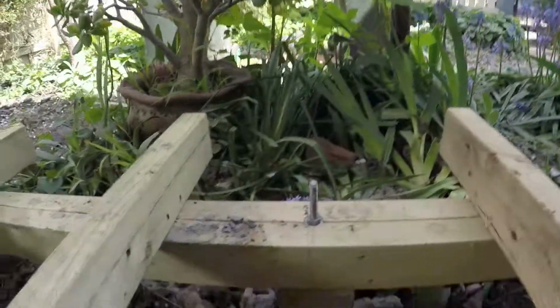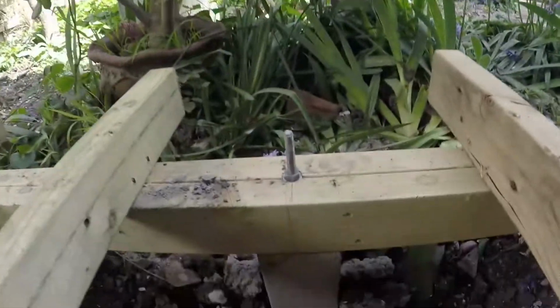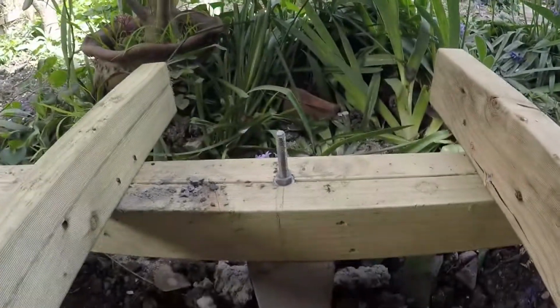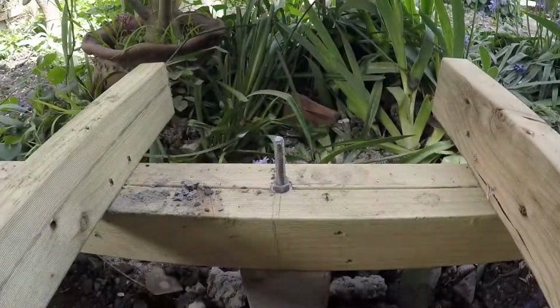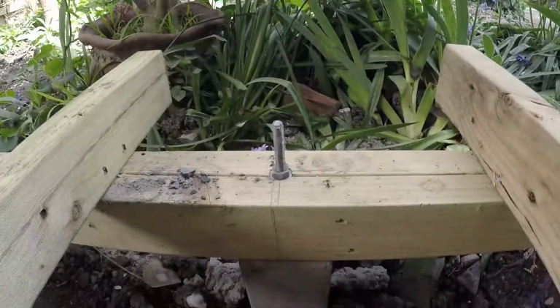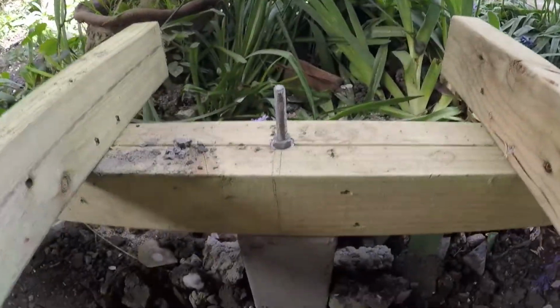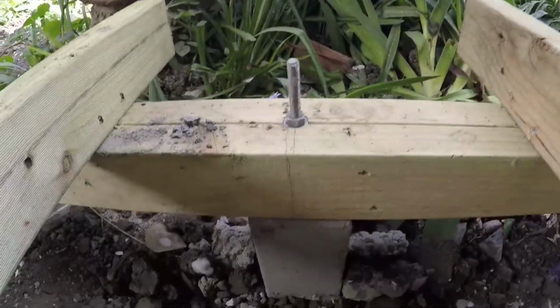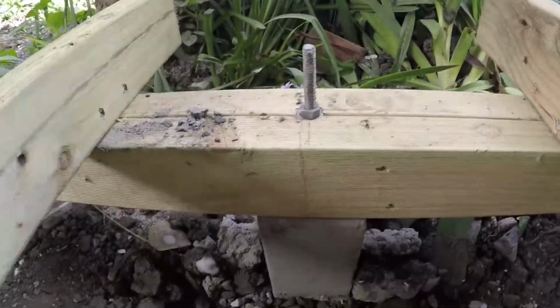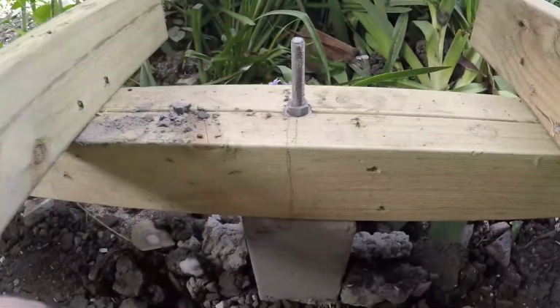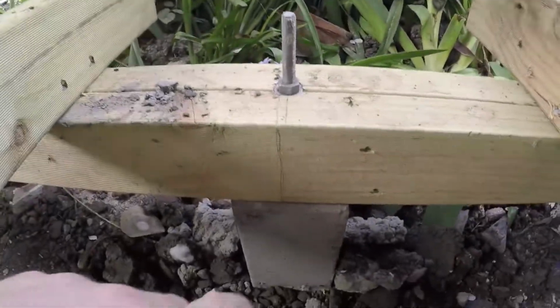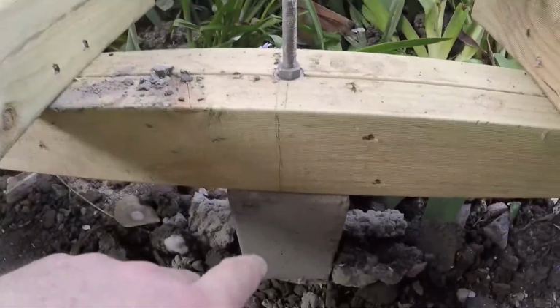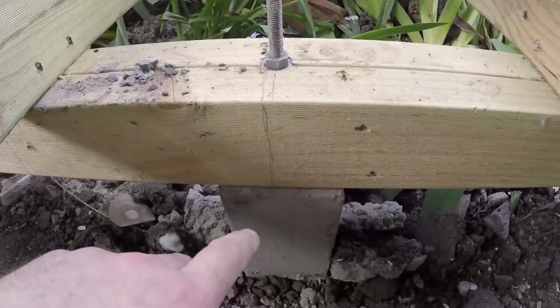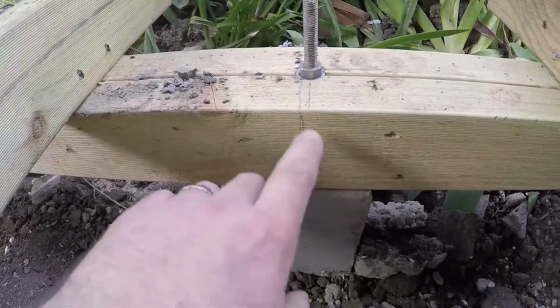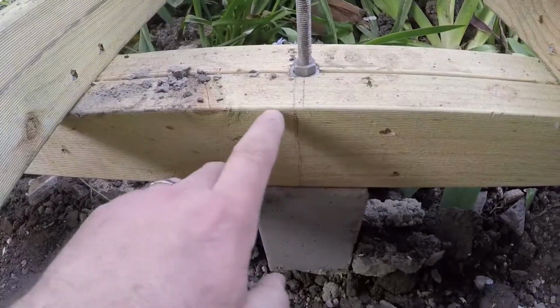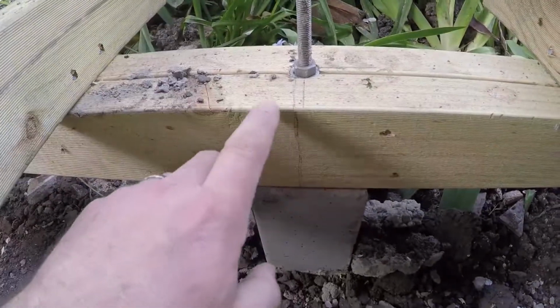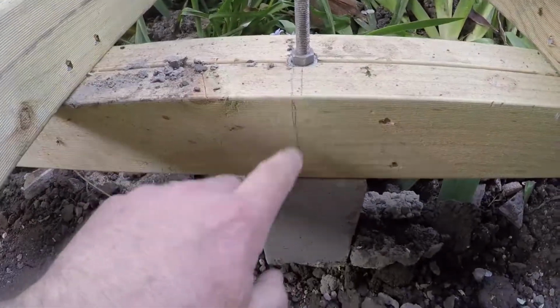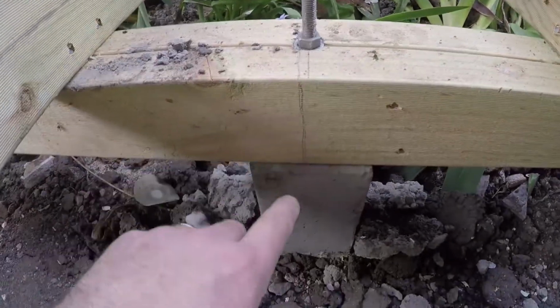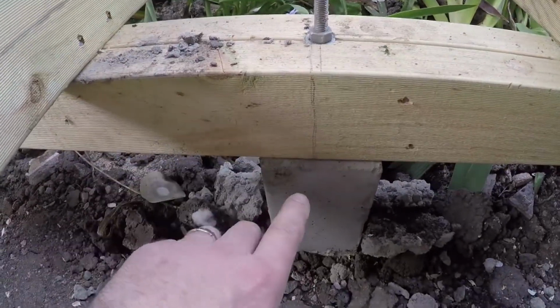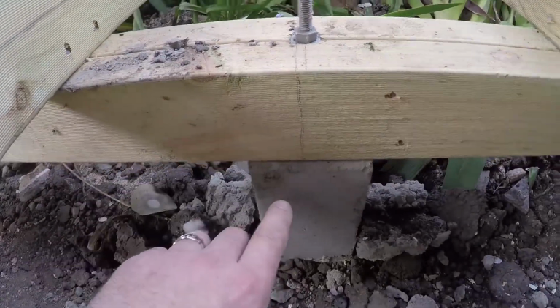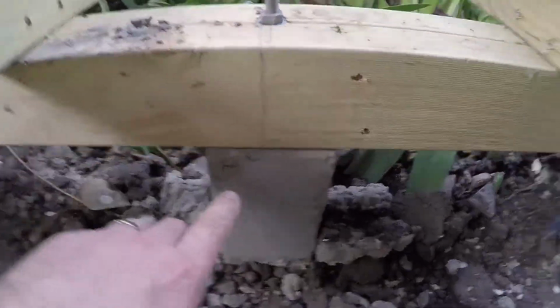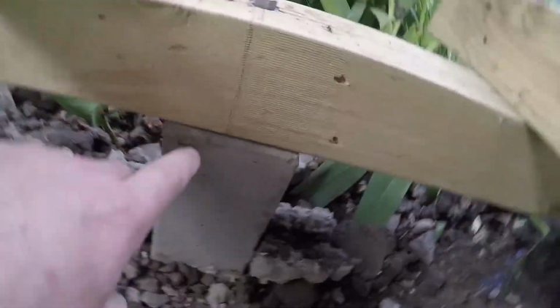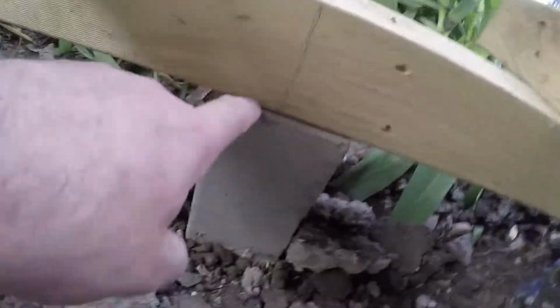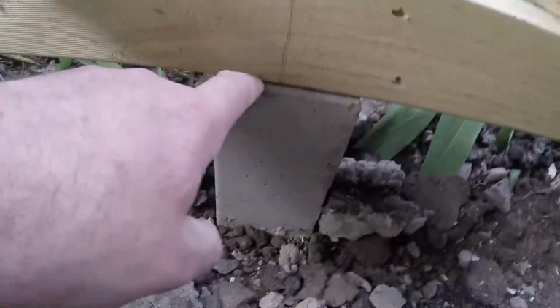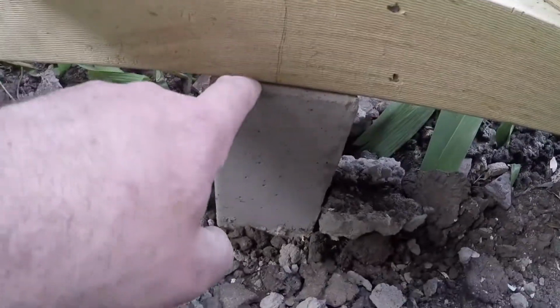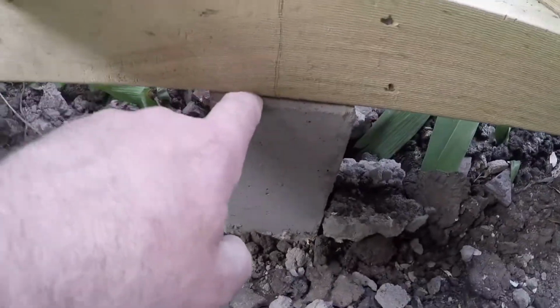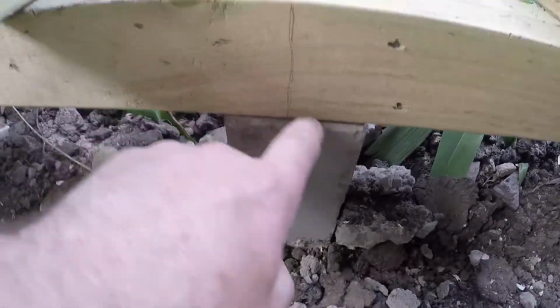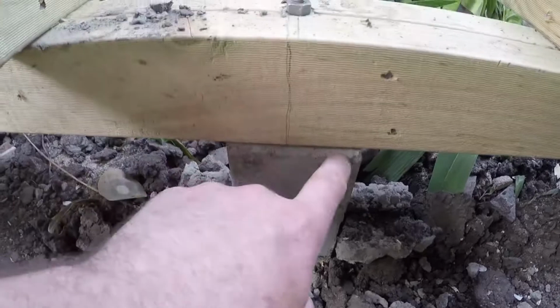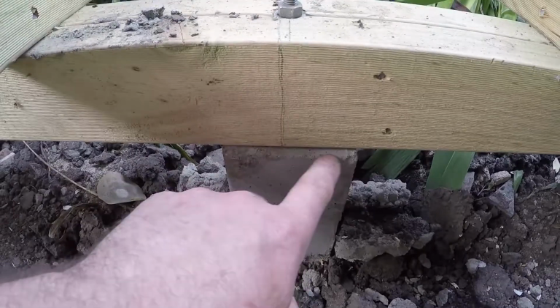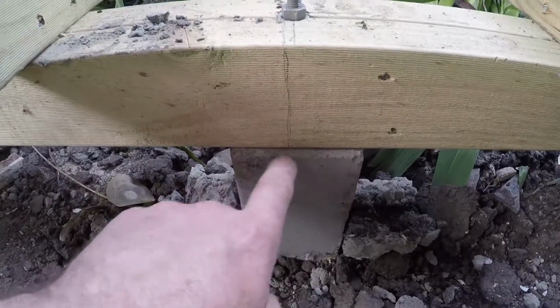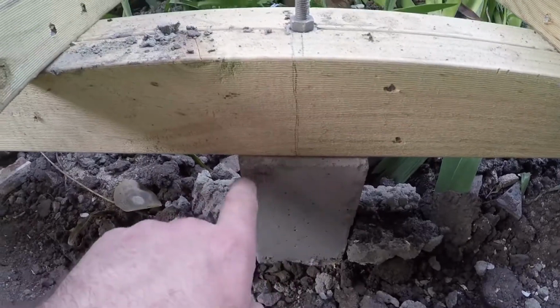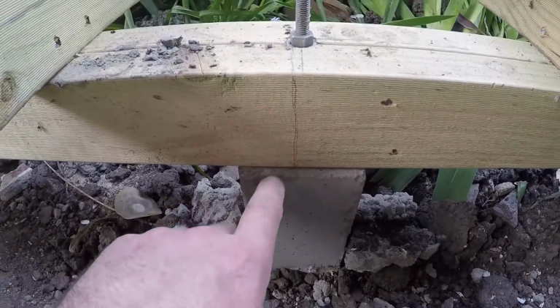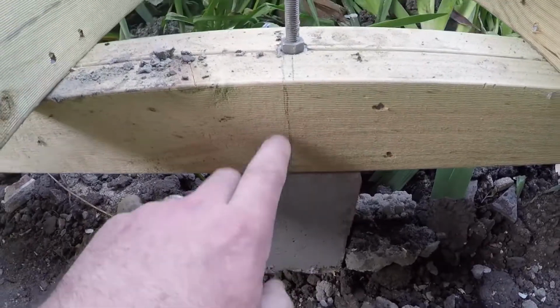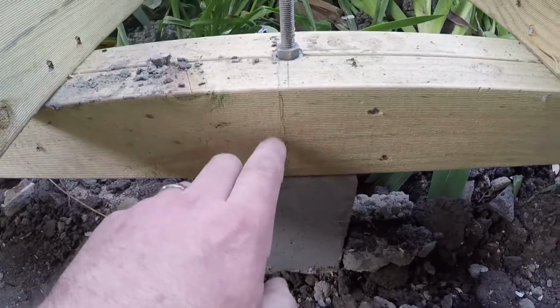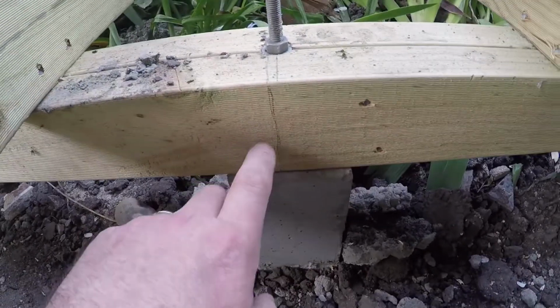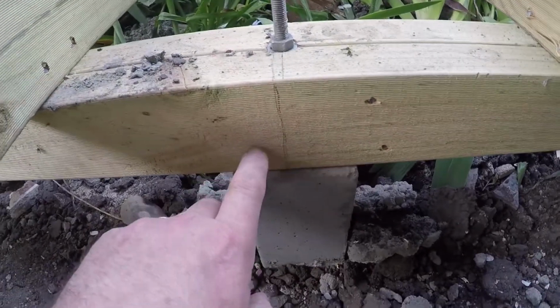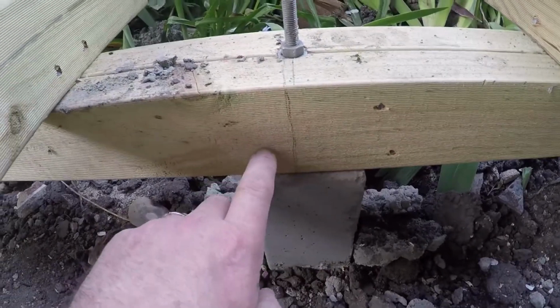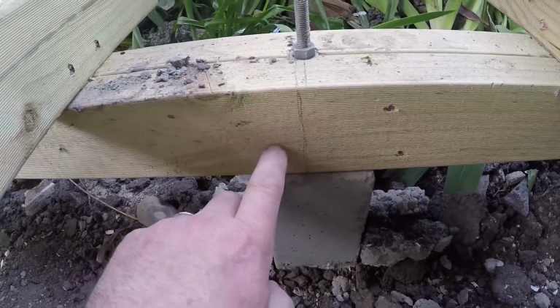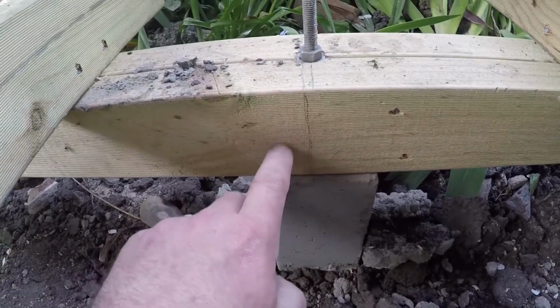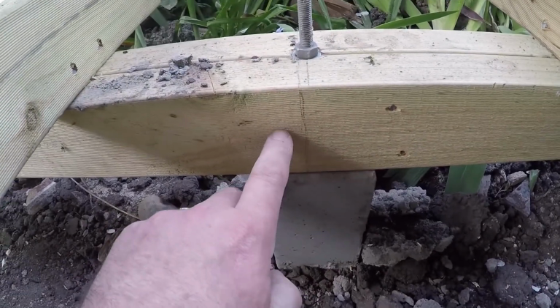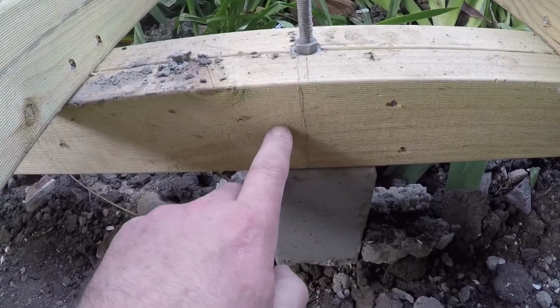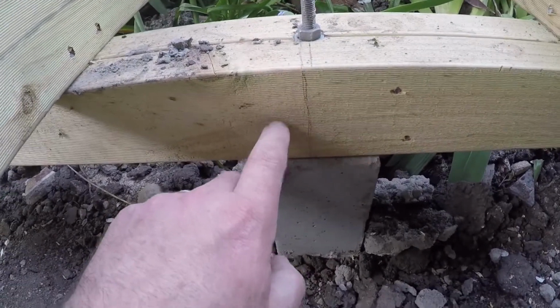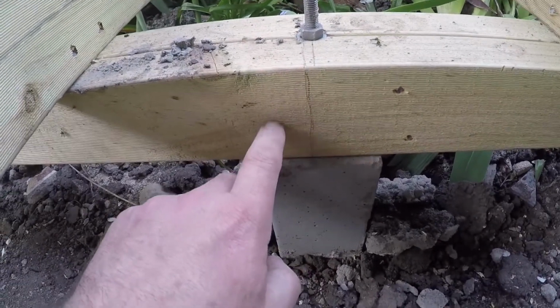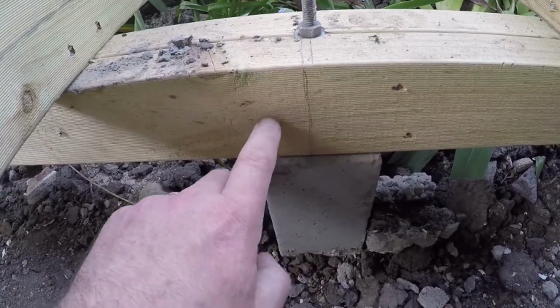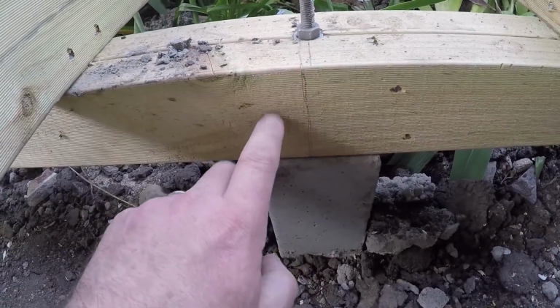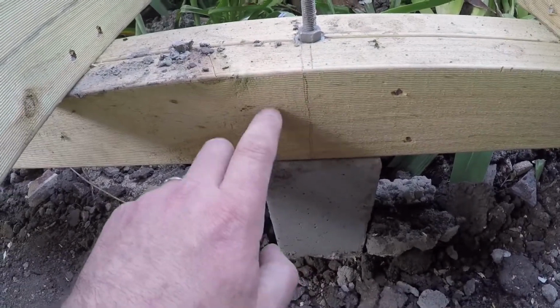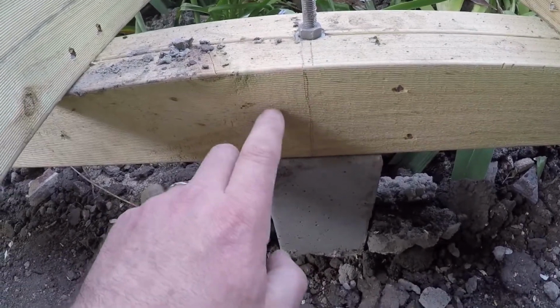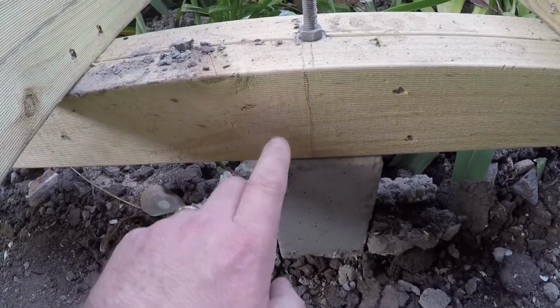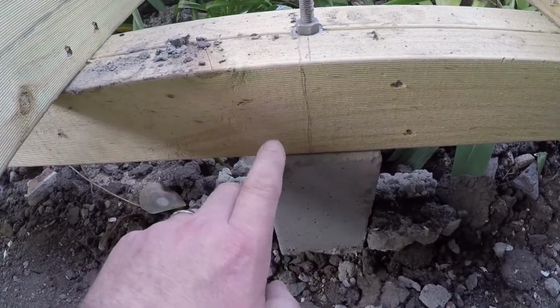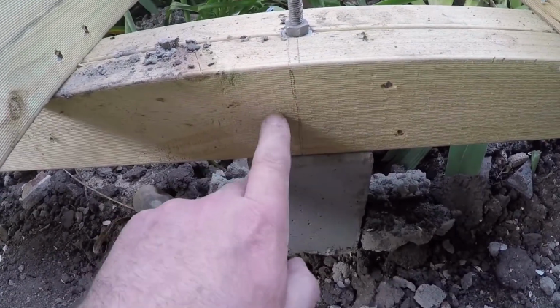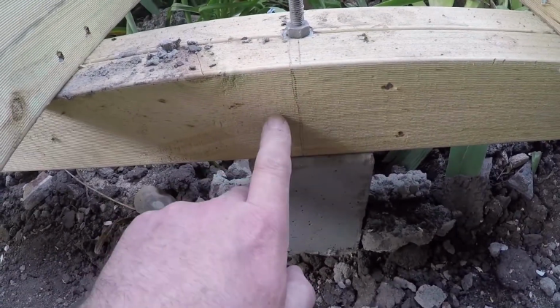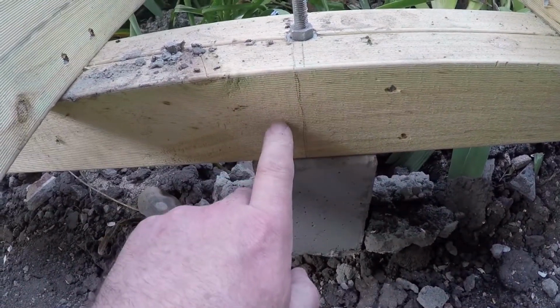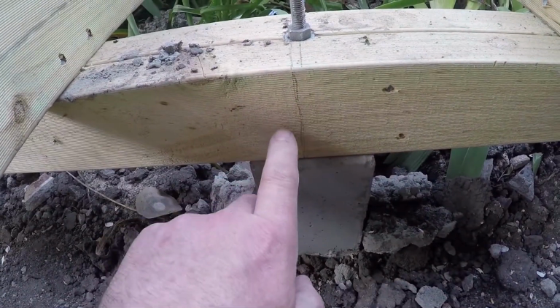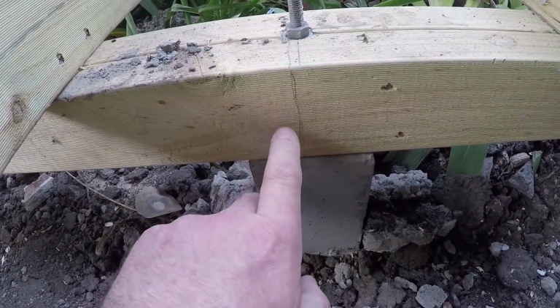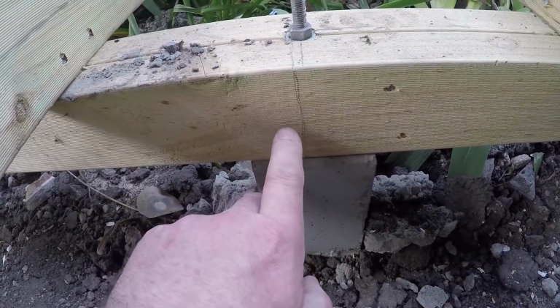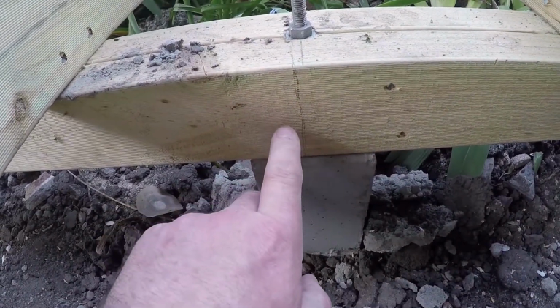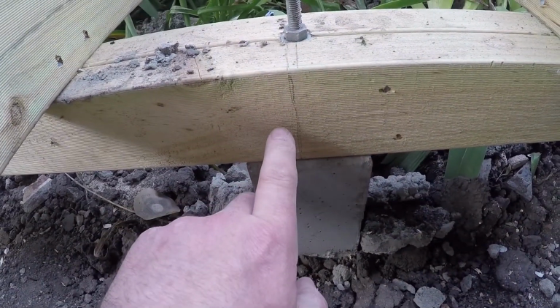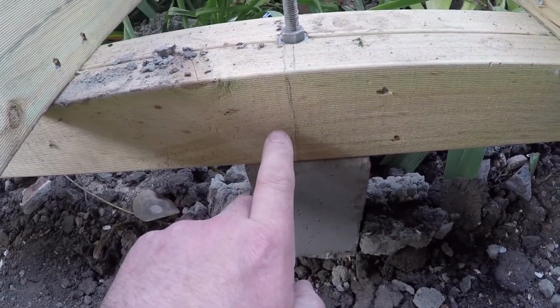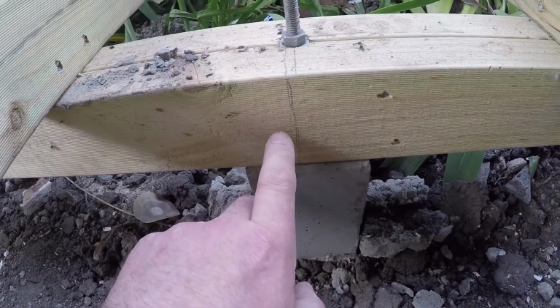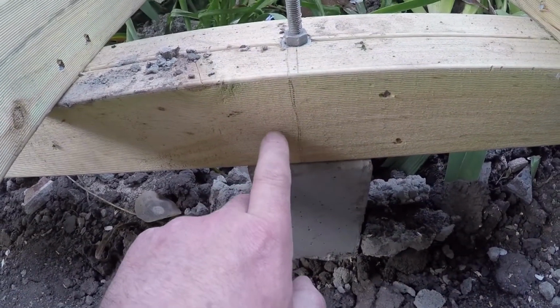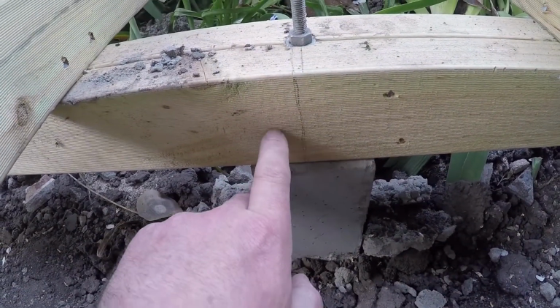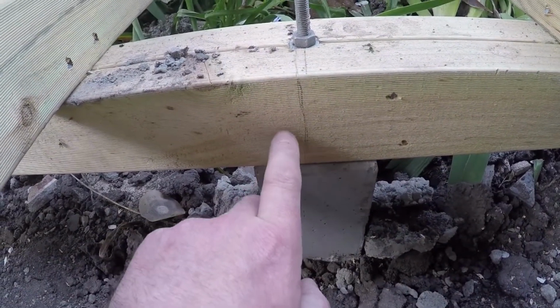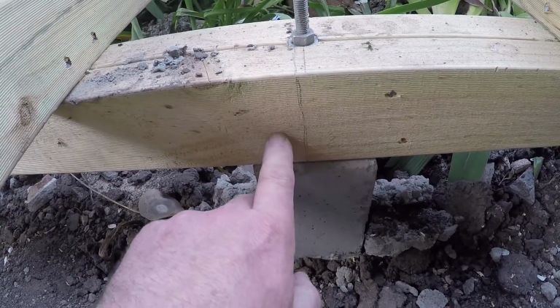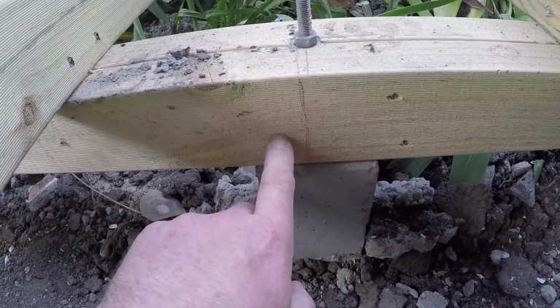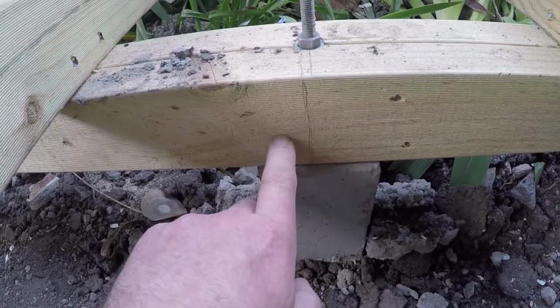We have got here on a bearer system, we've got a stump. Now this is treated pine. Treated pine doesn't rot.